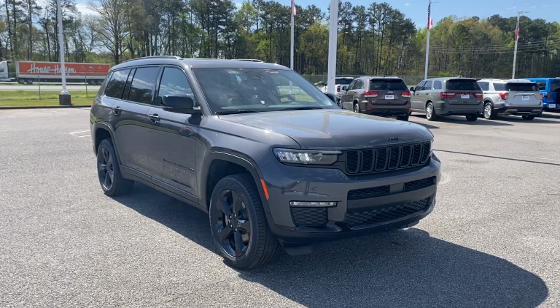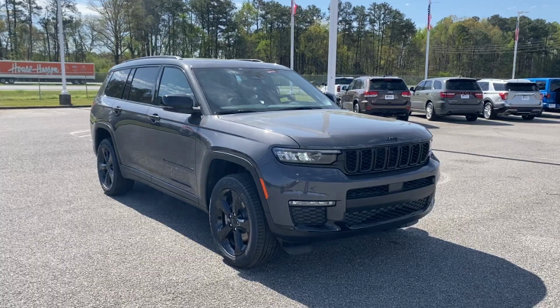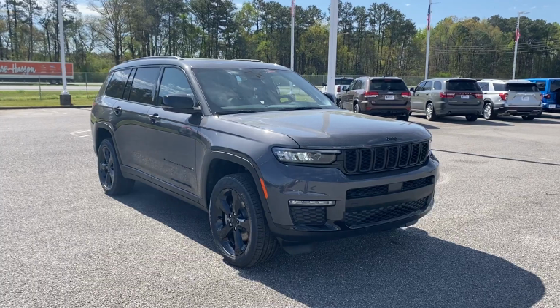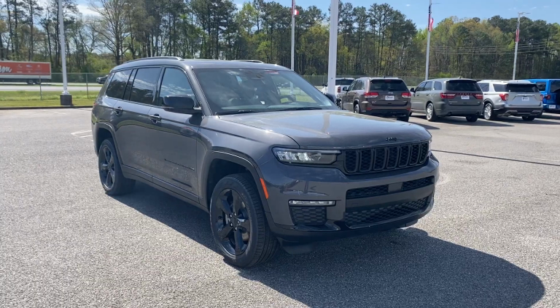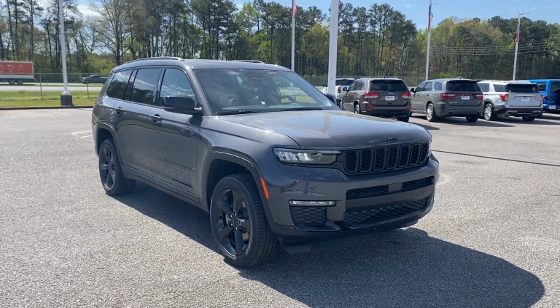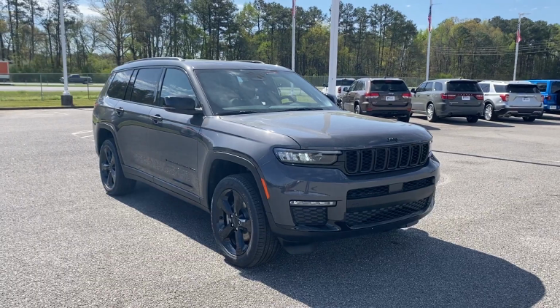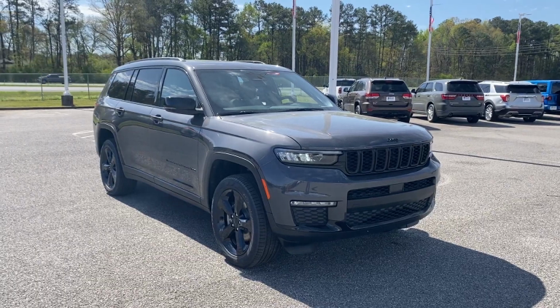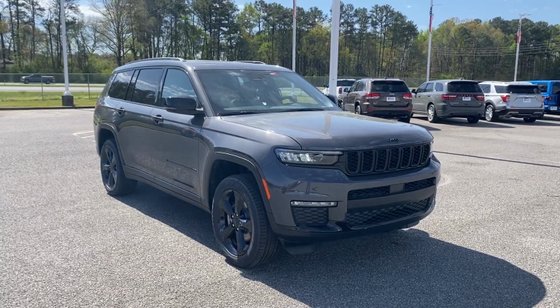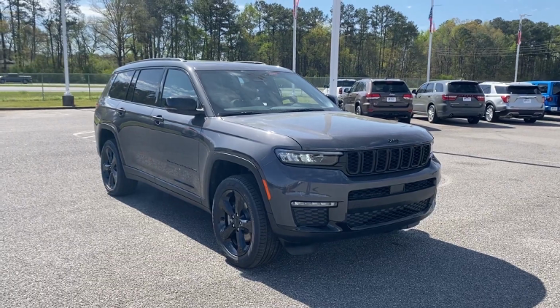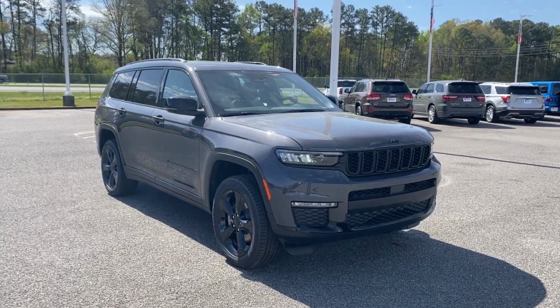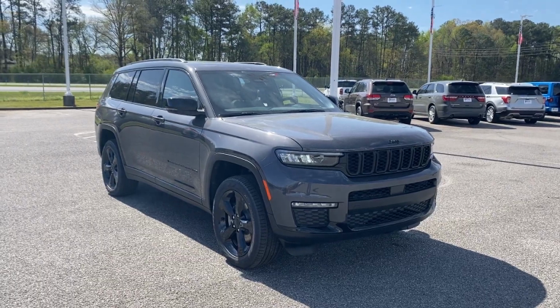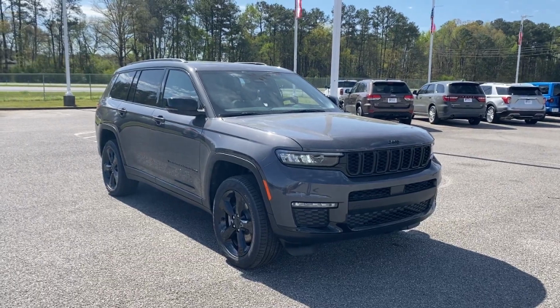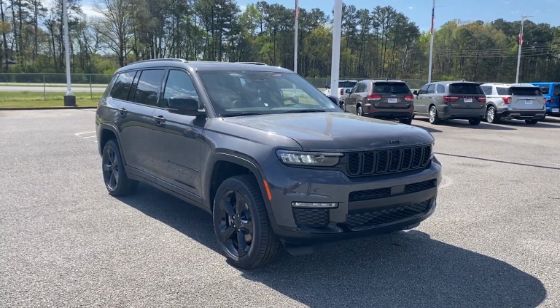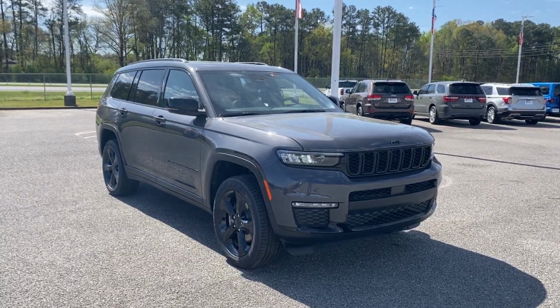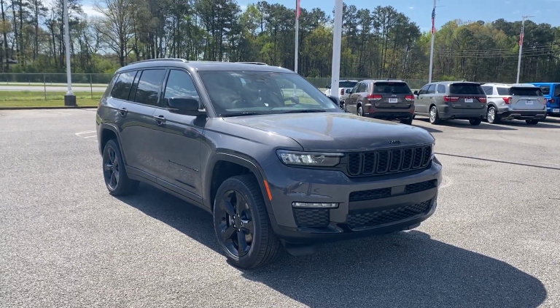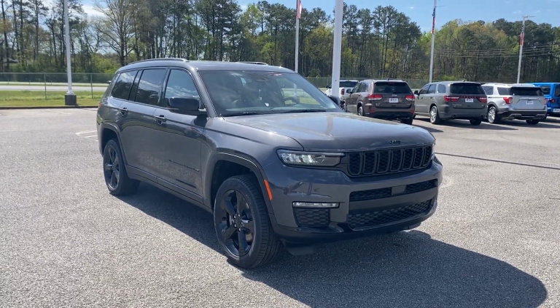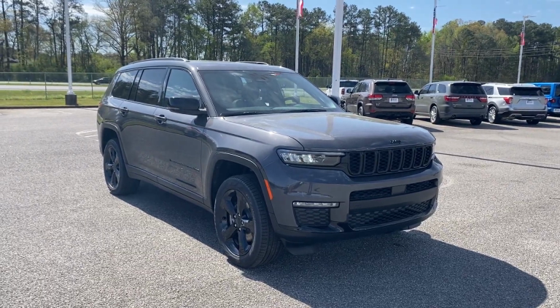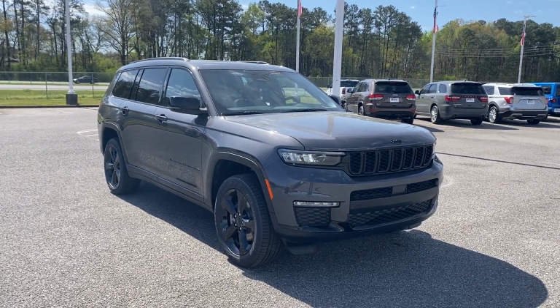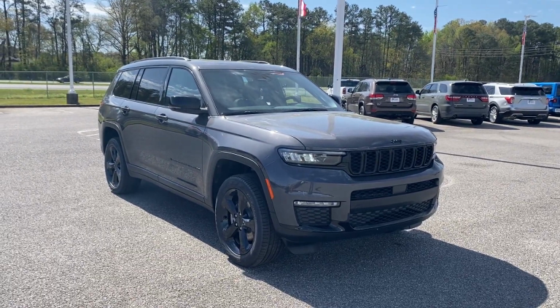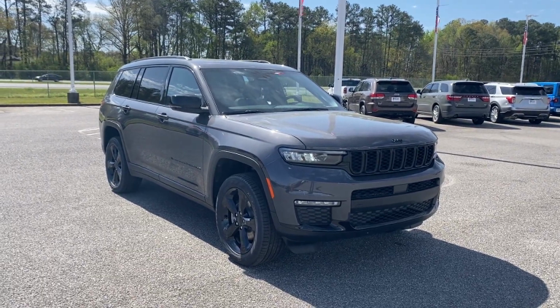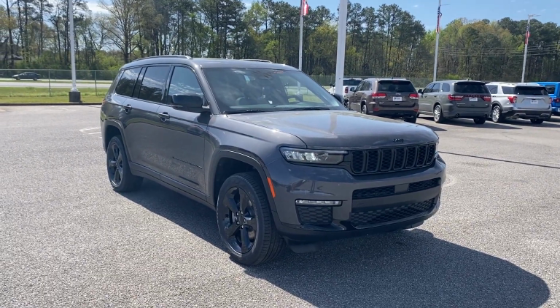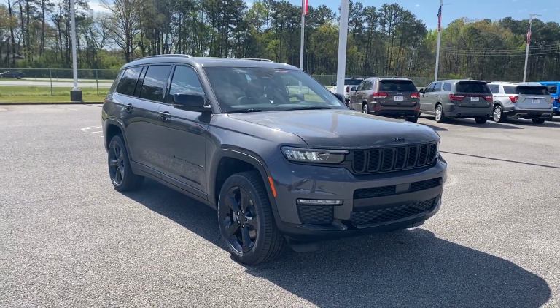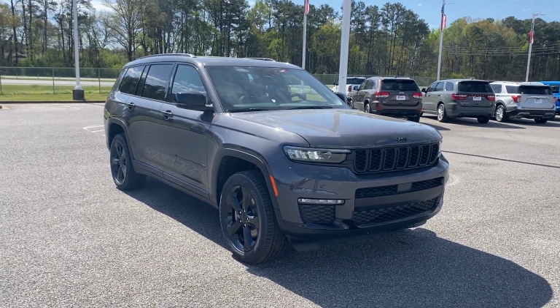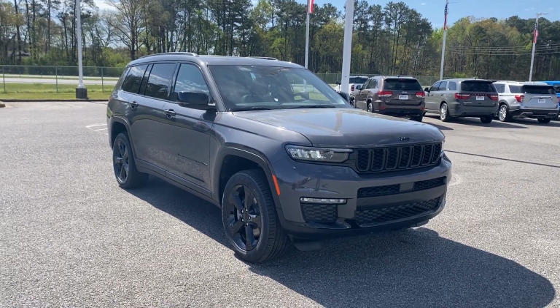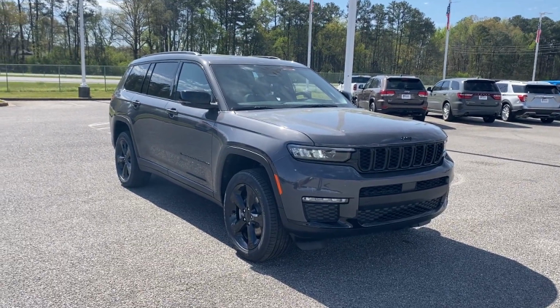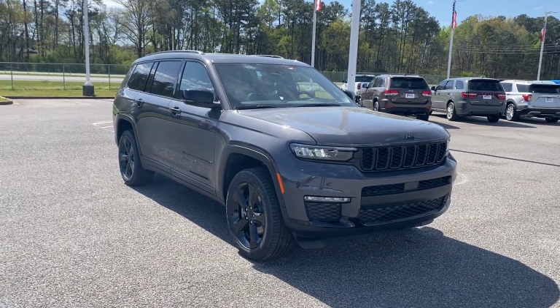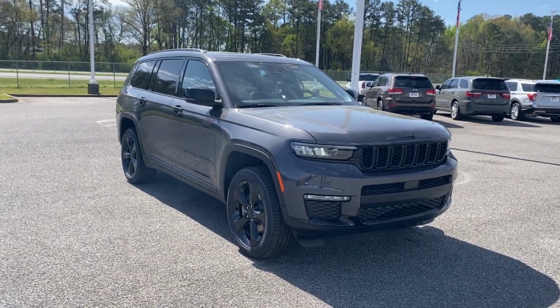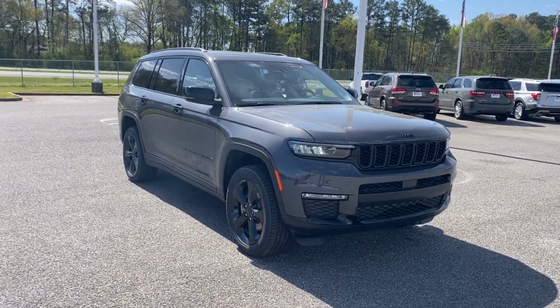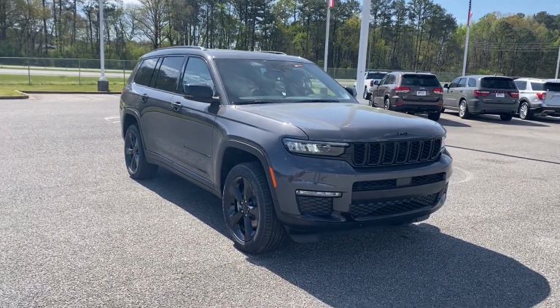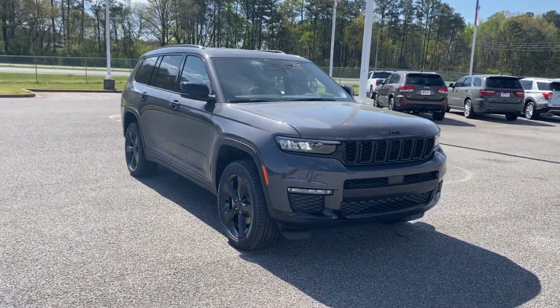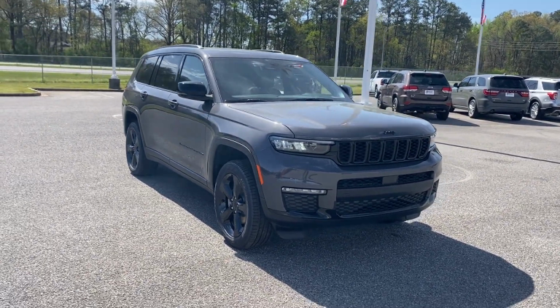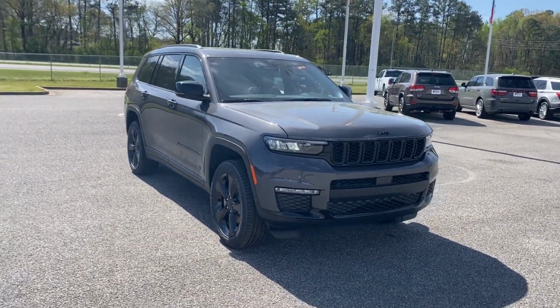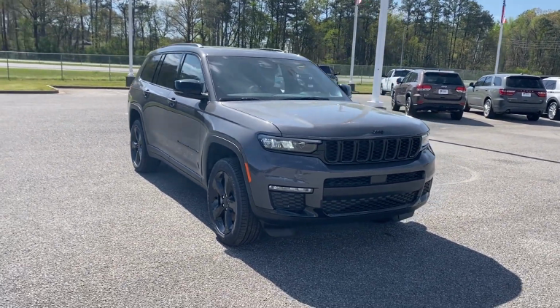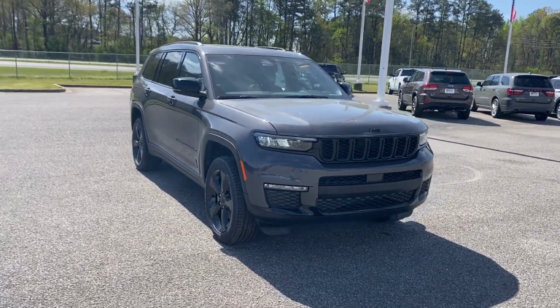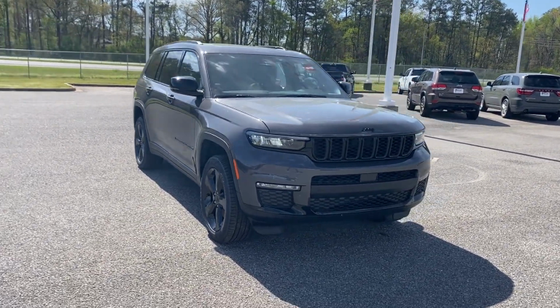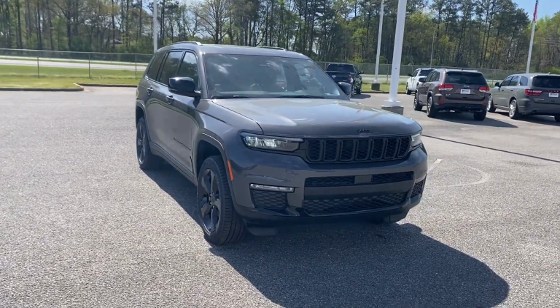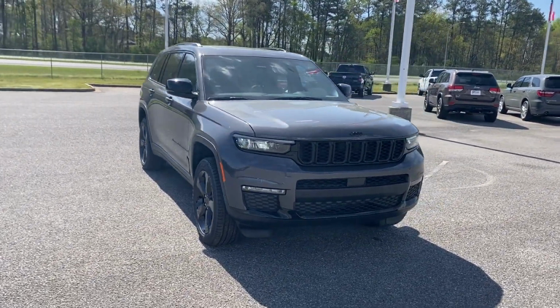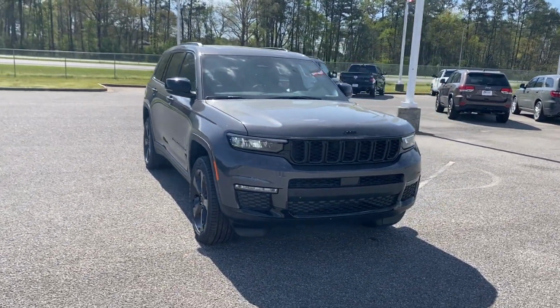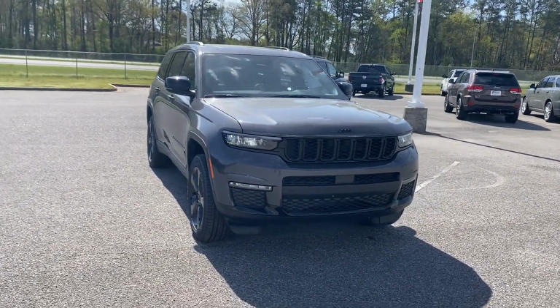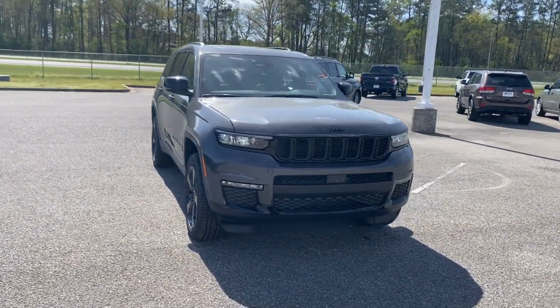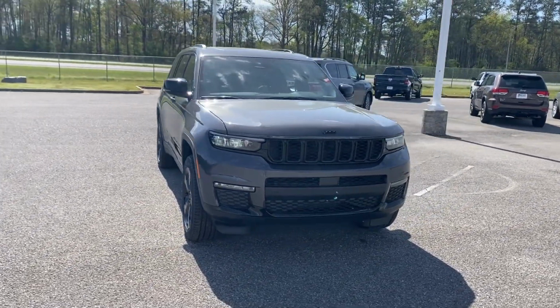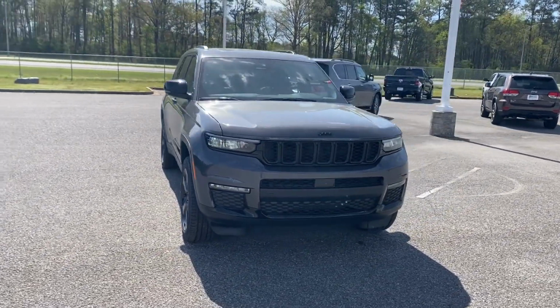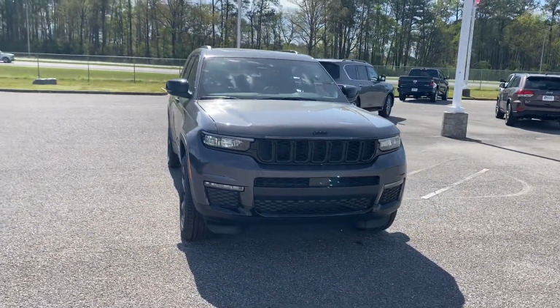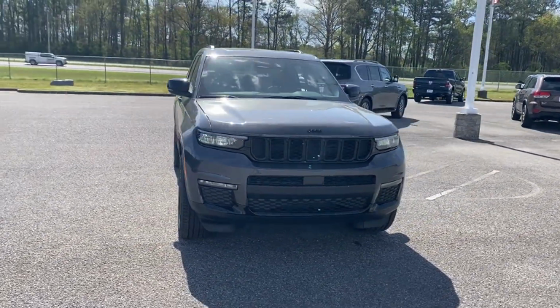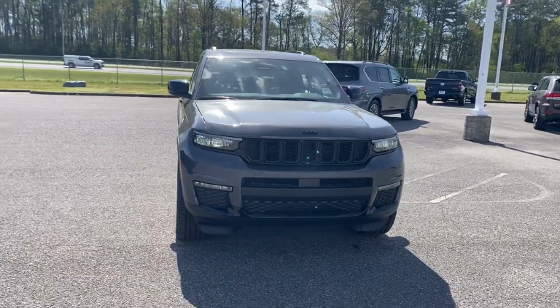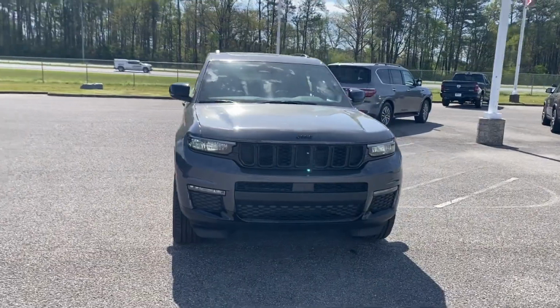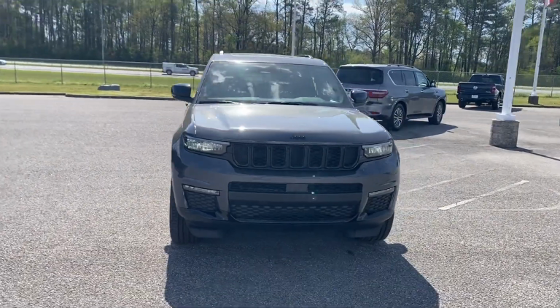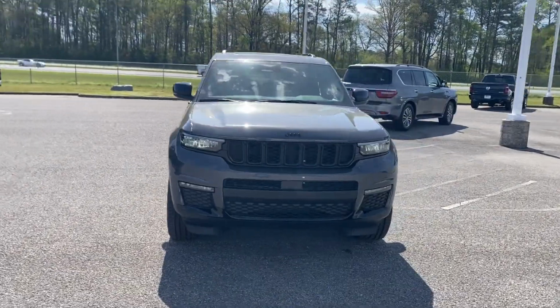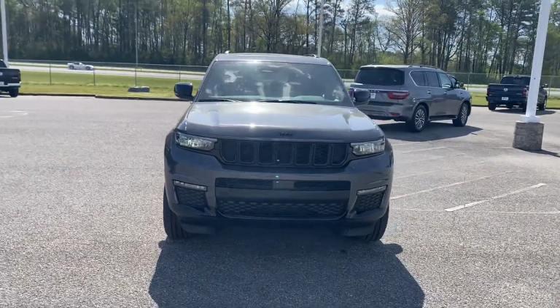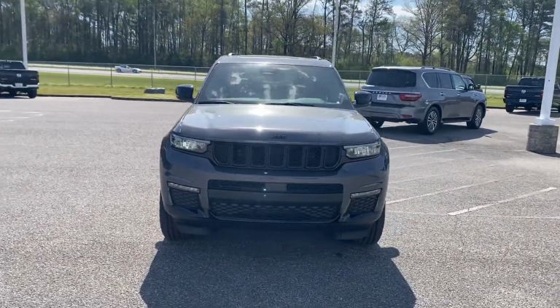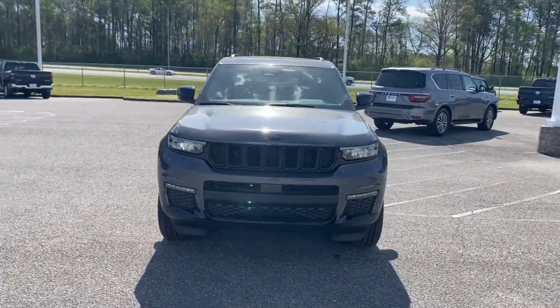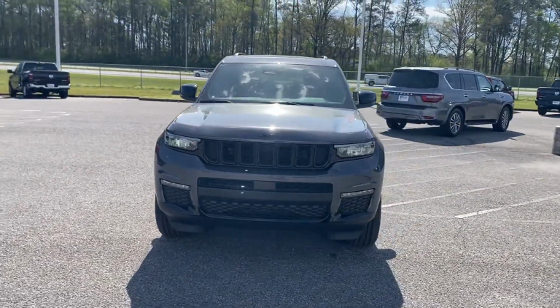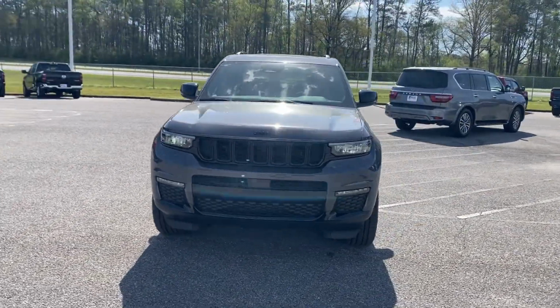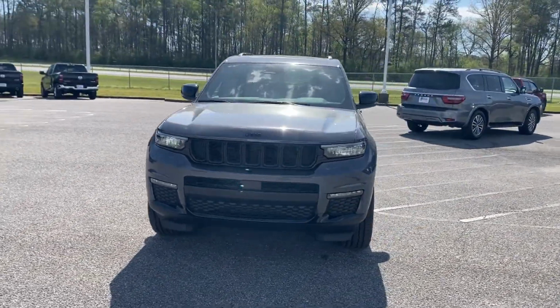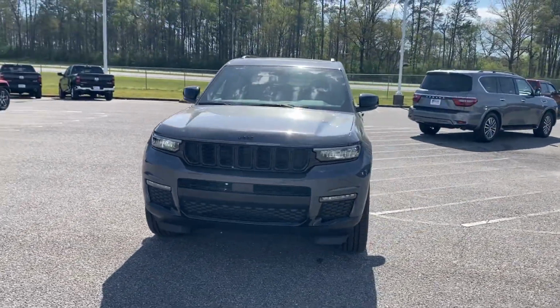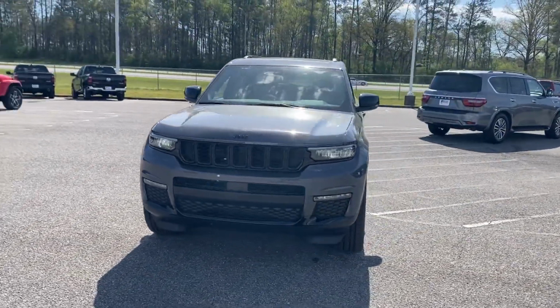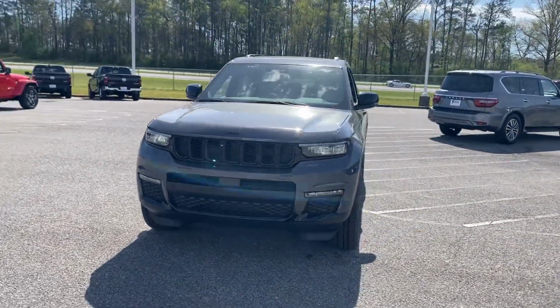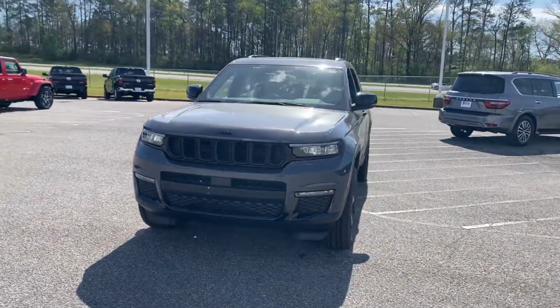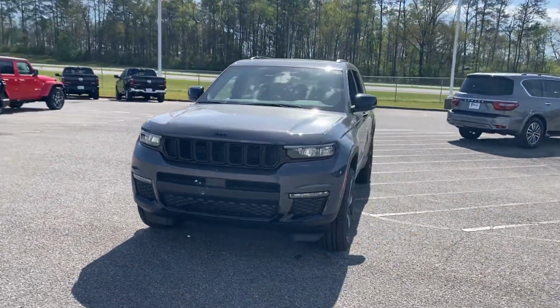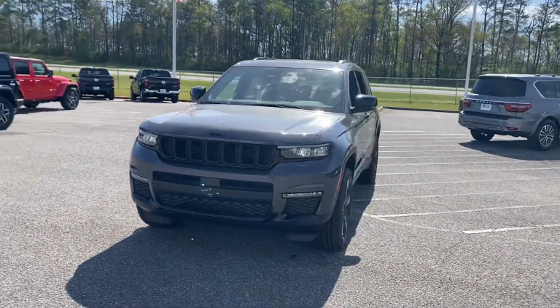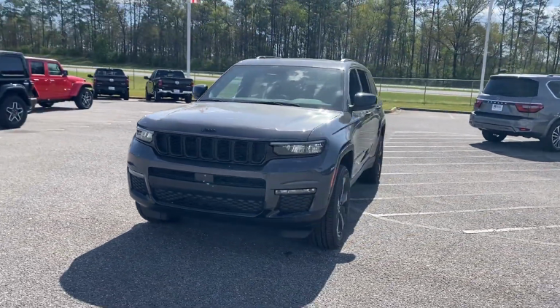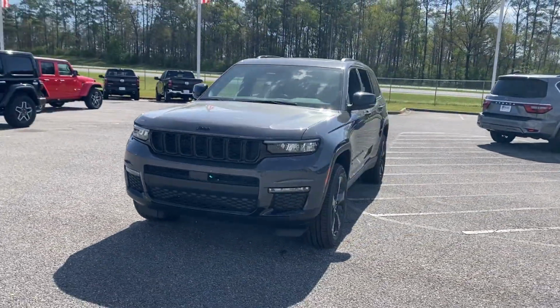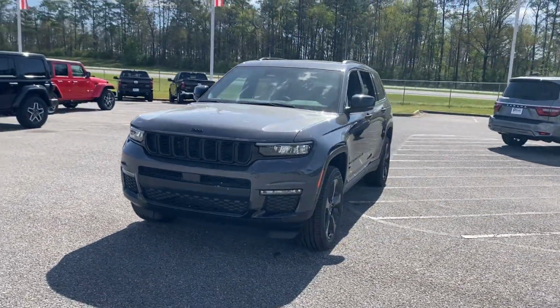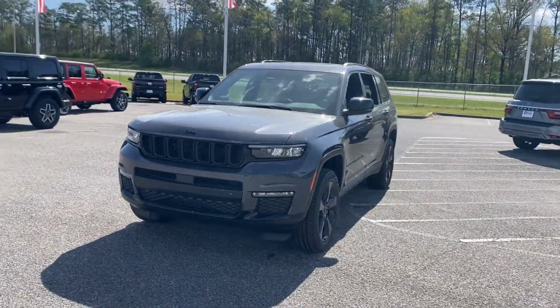2024 Jeep Grand Cherokee L. This SUV offers space as well as power and performance.